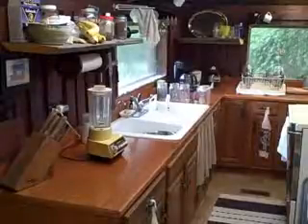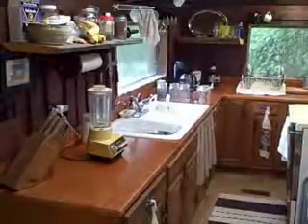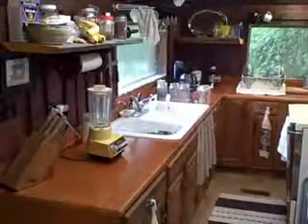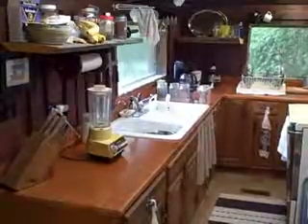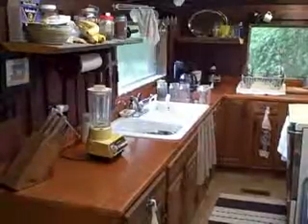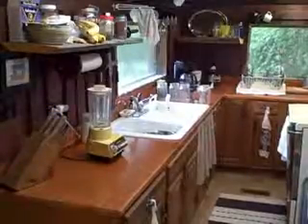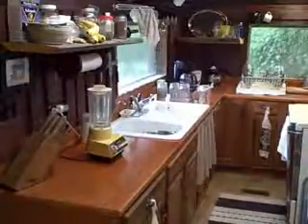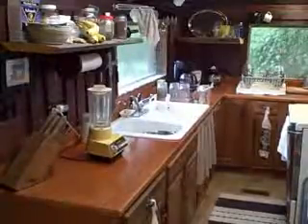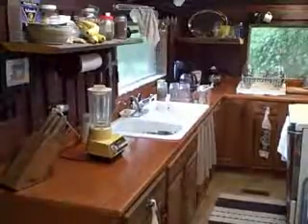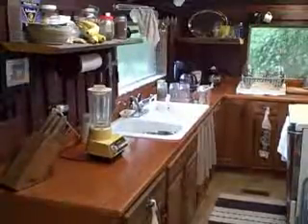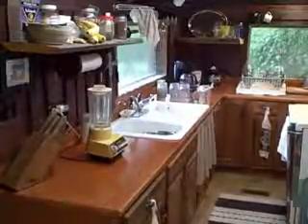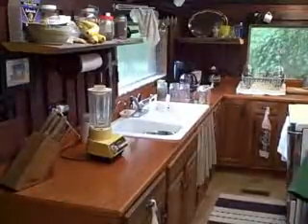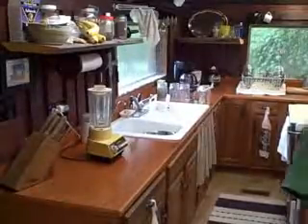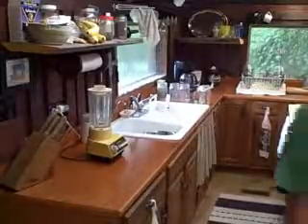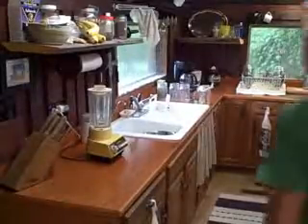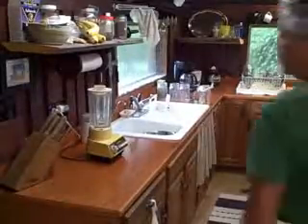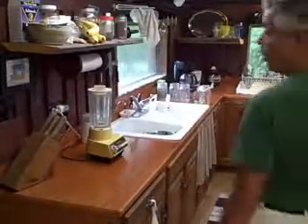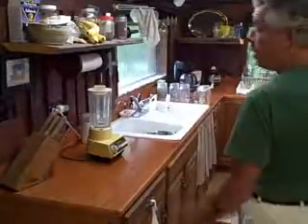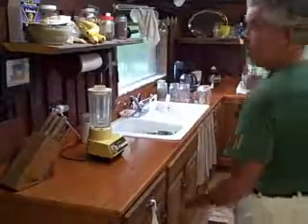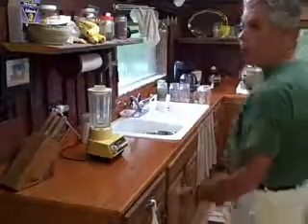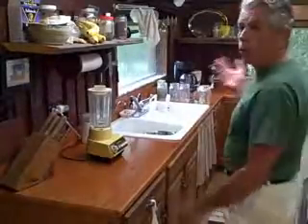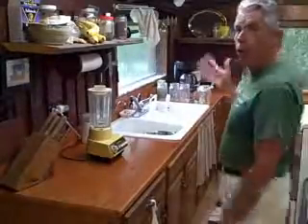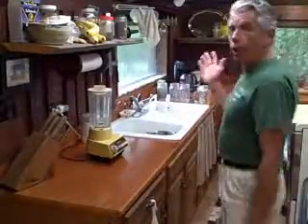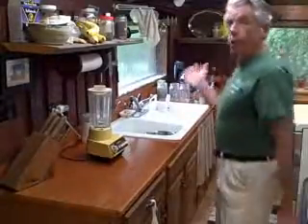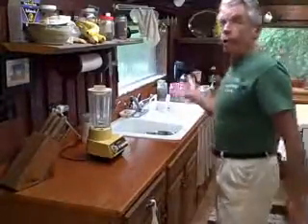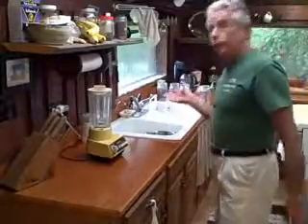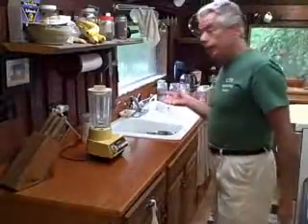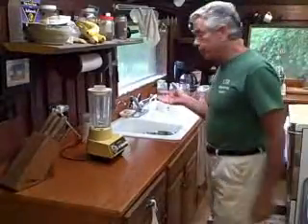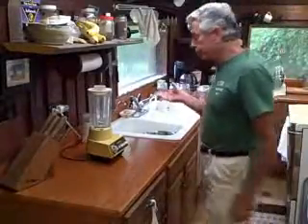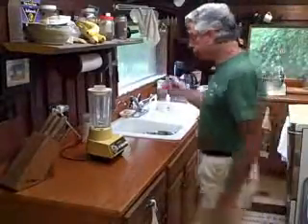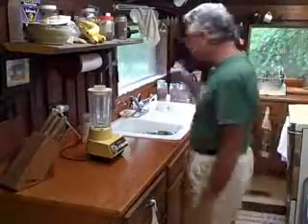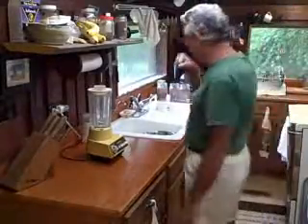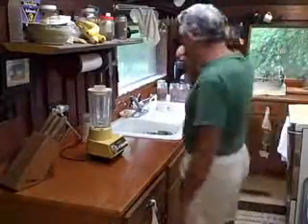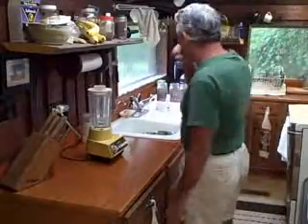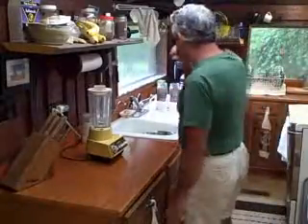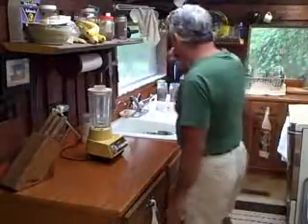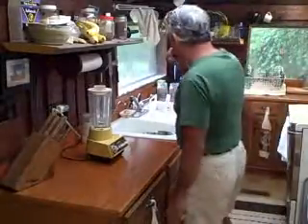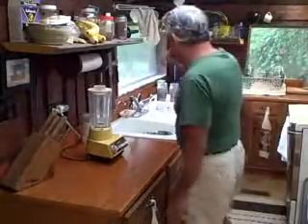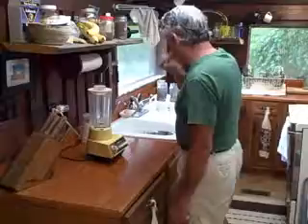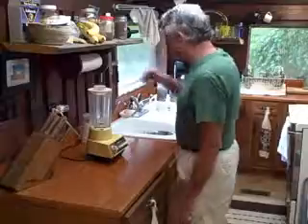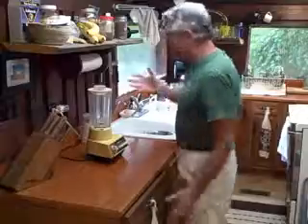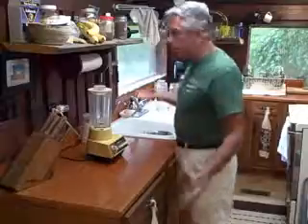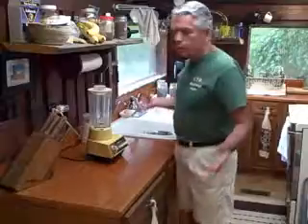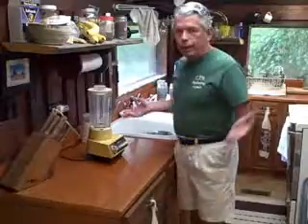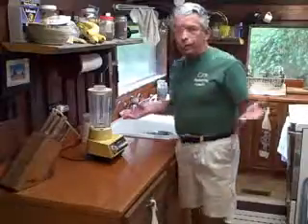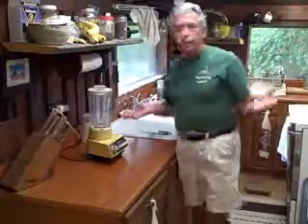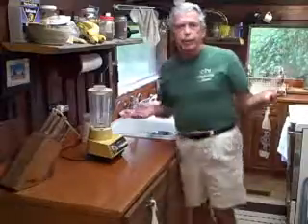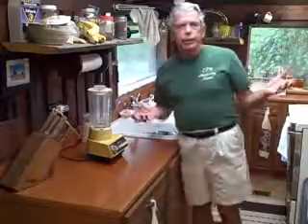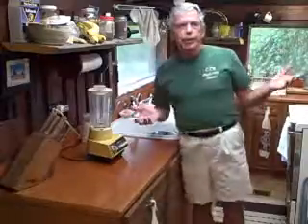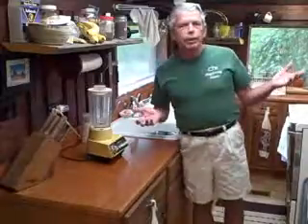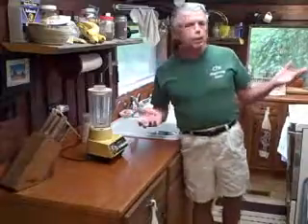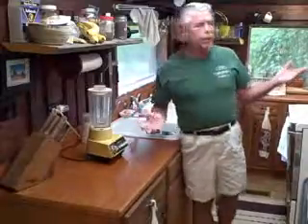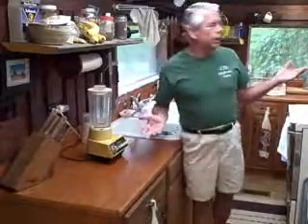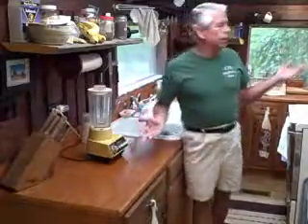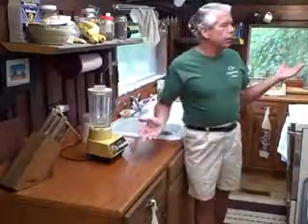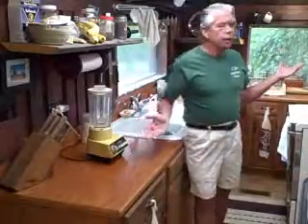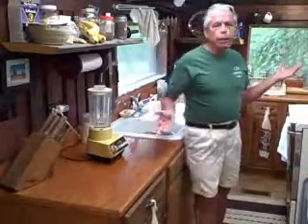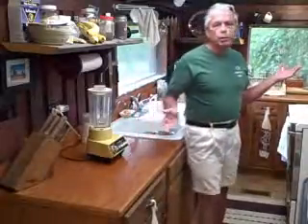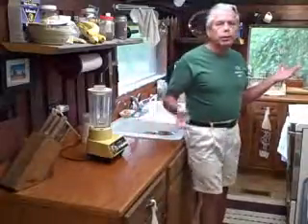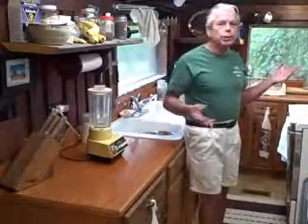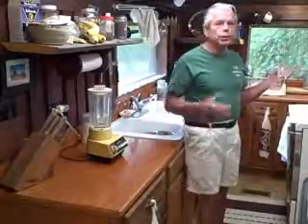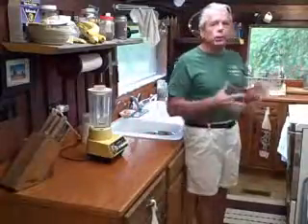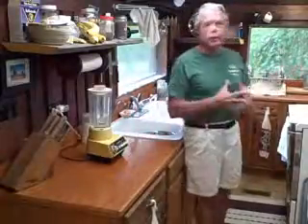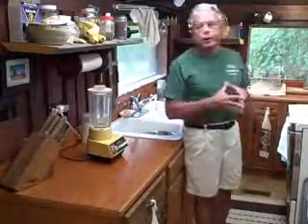Hi, I'm Jim Carey. No, not that Jim Carey. Welcome to my kitchen and my little cabin in Georgia.